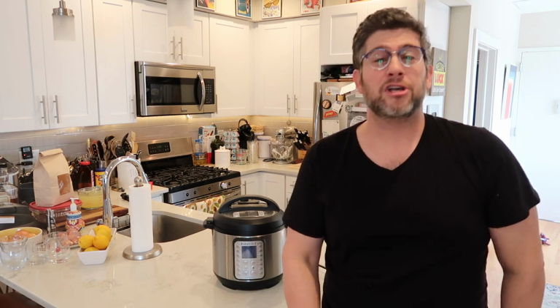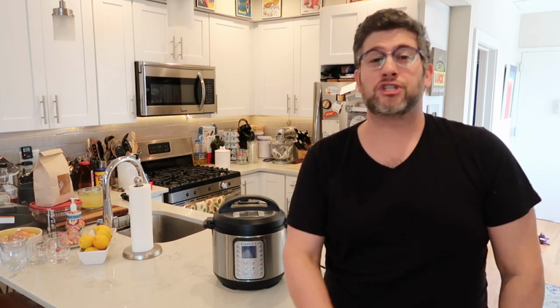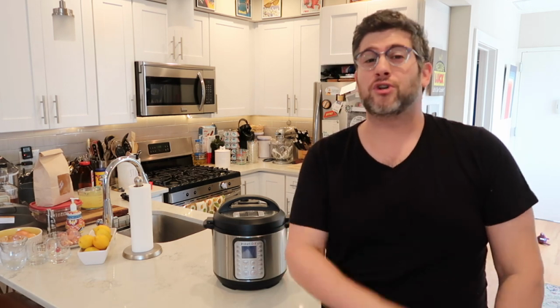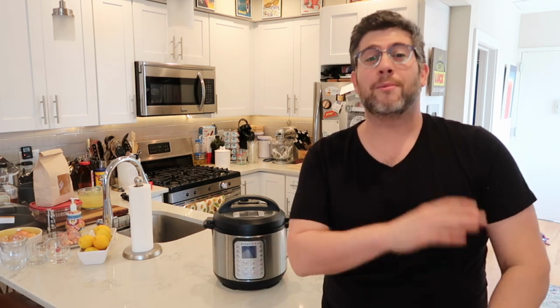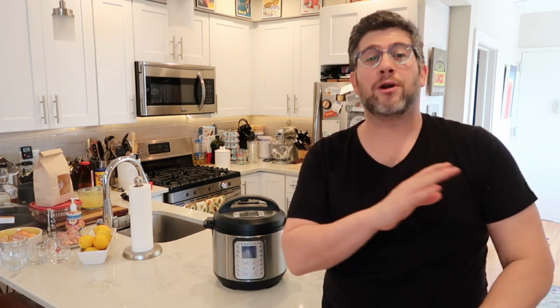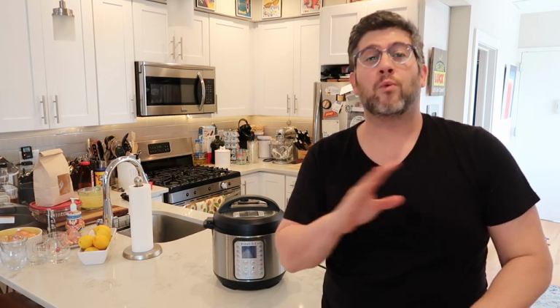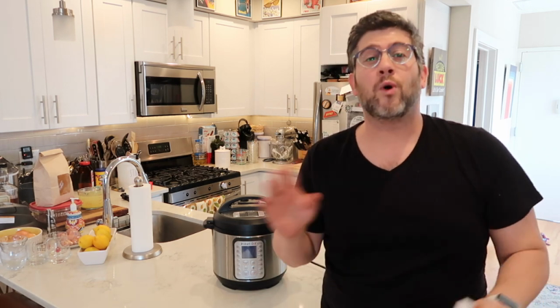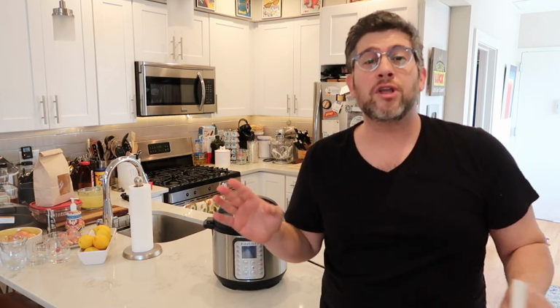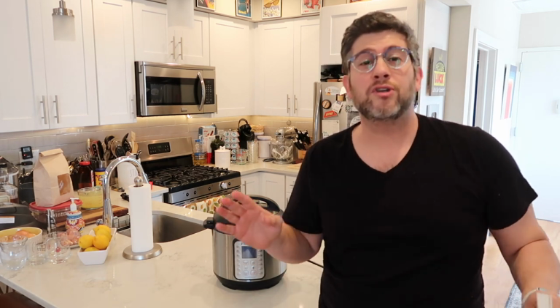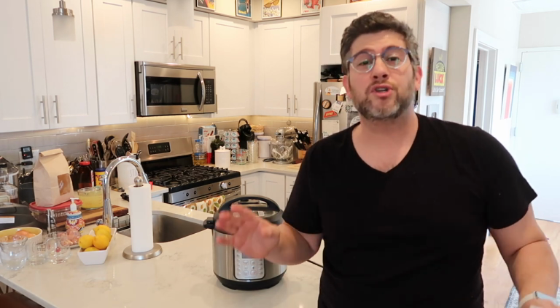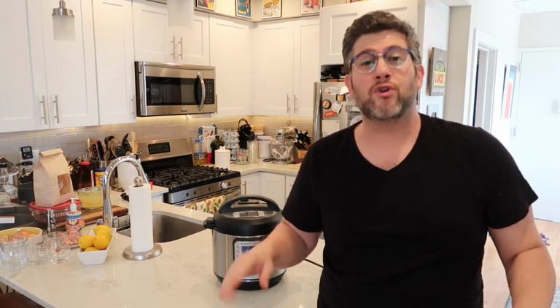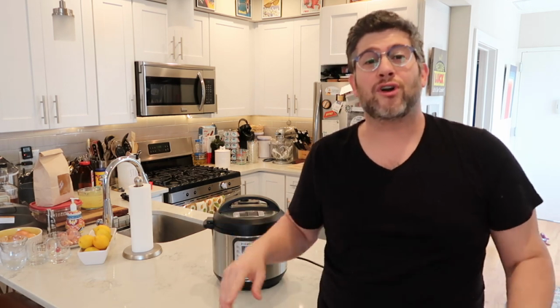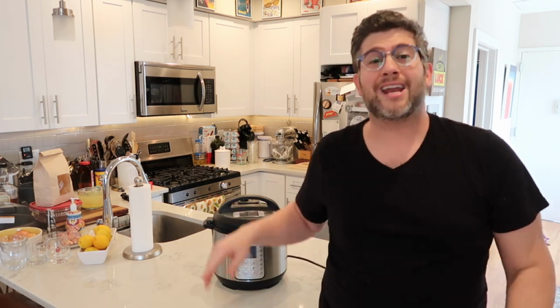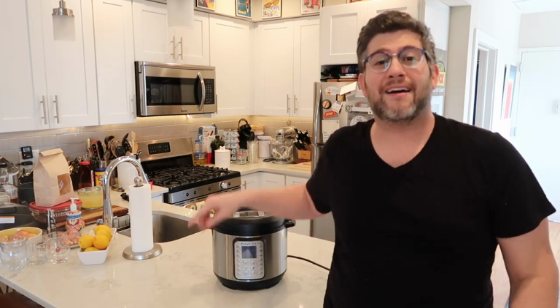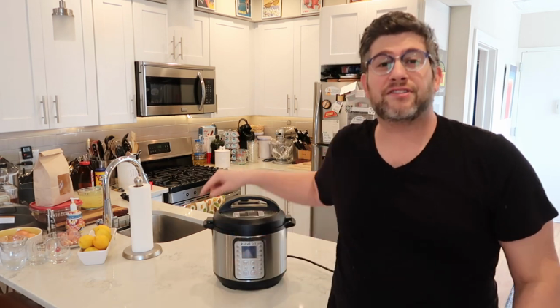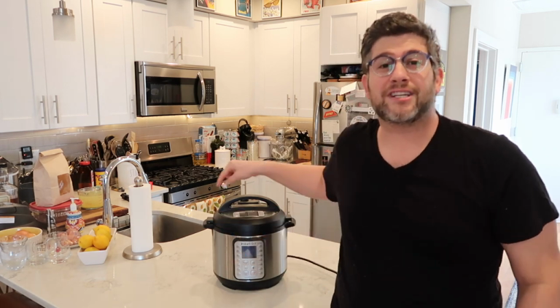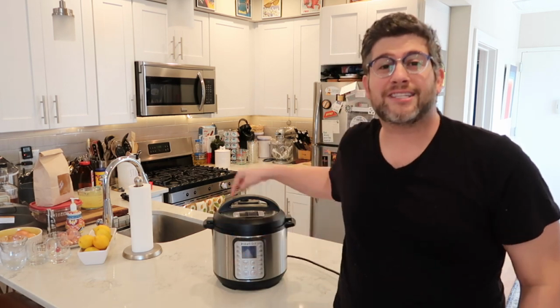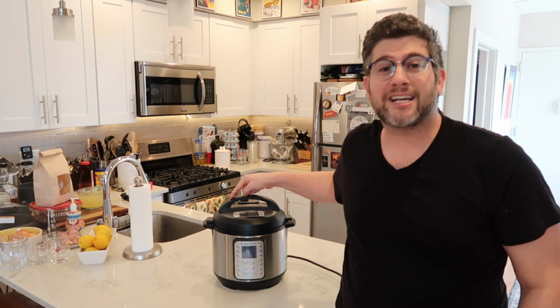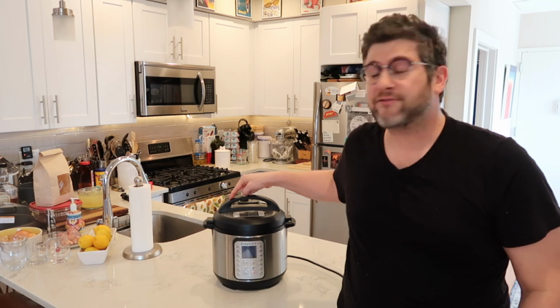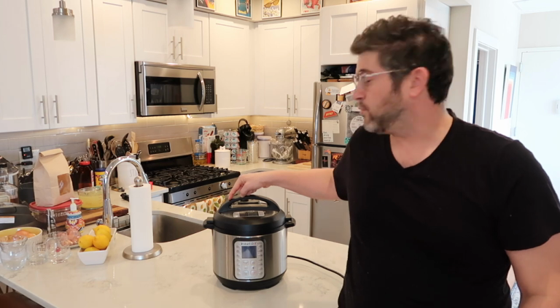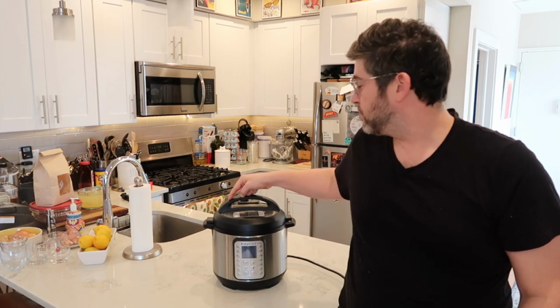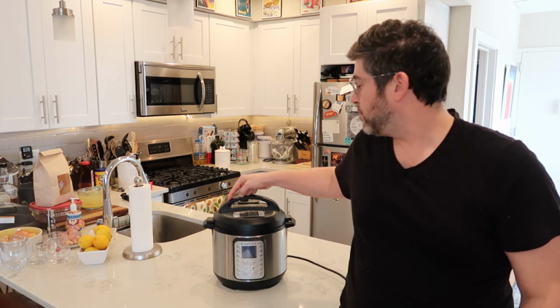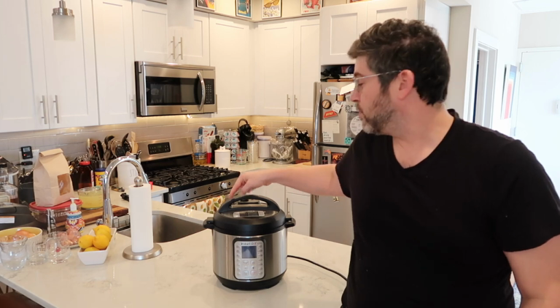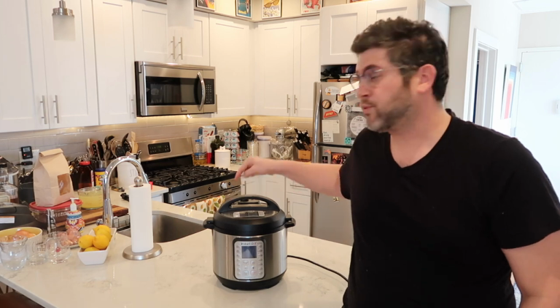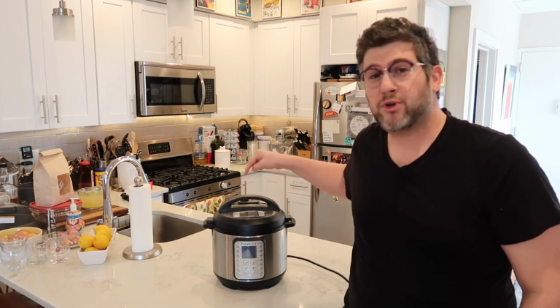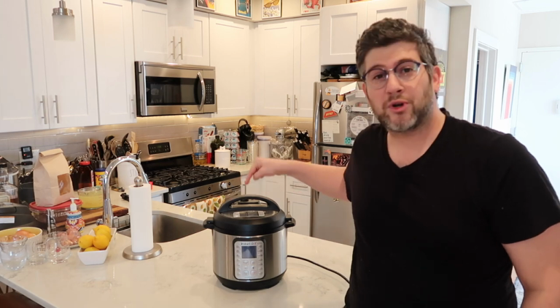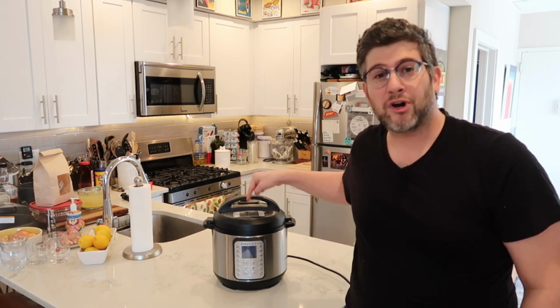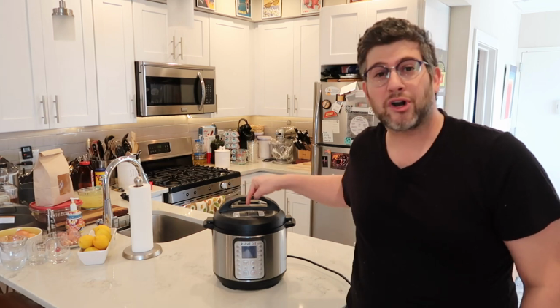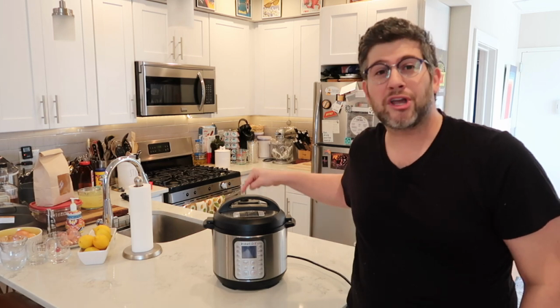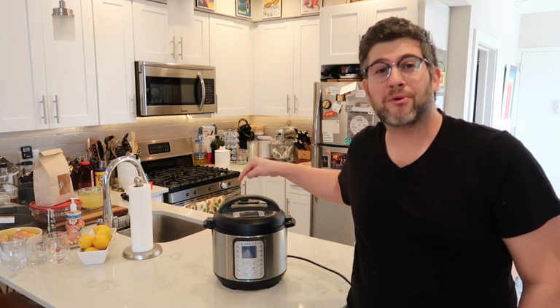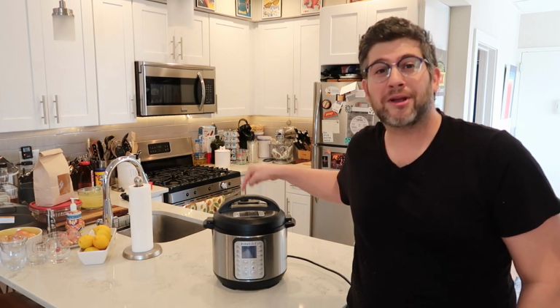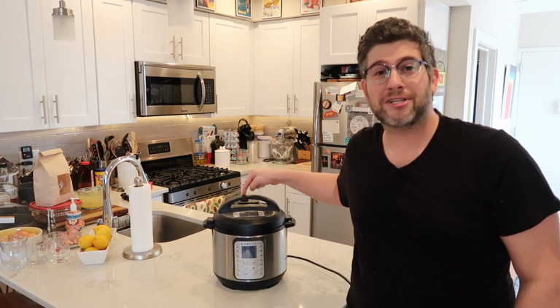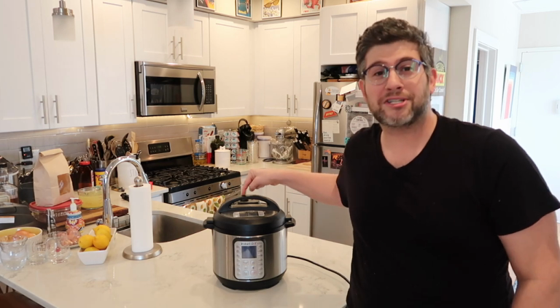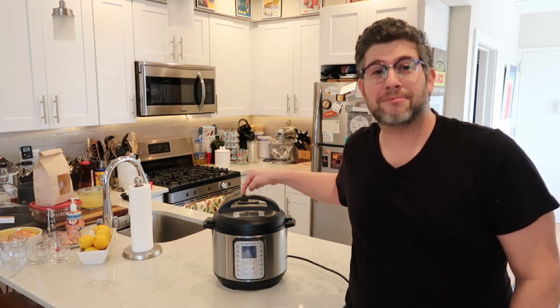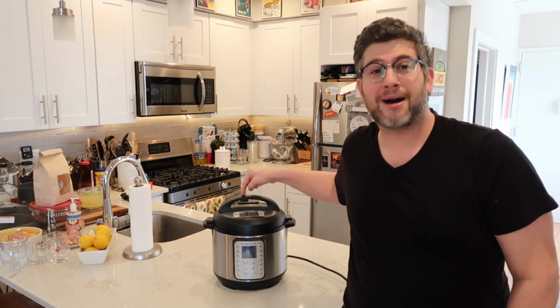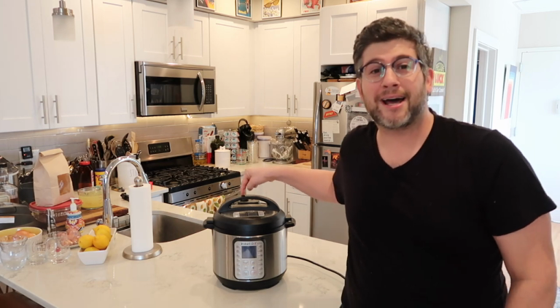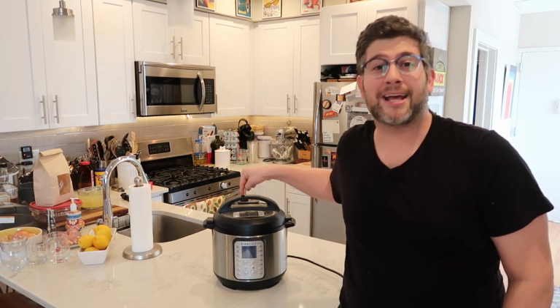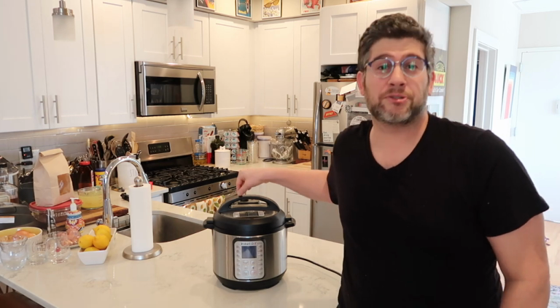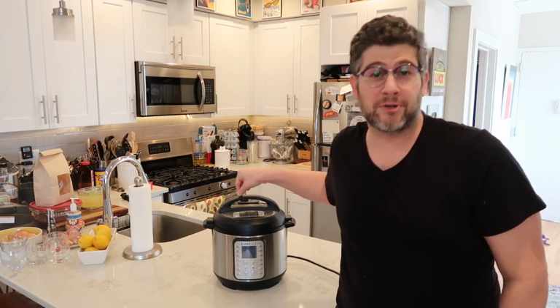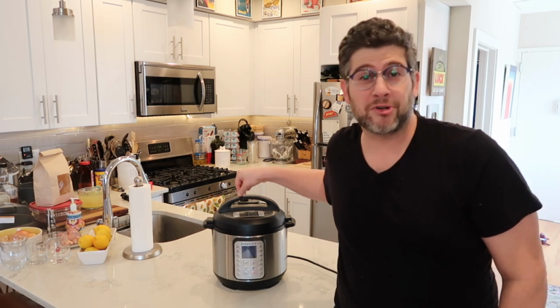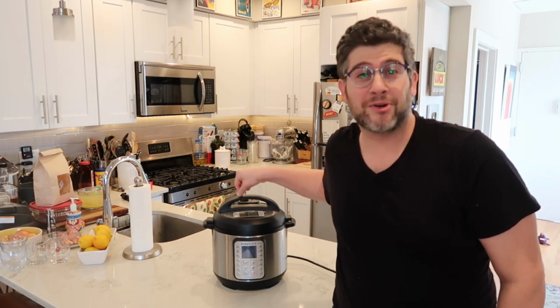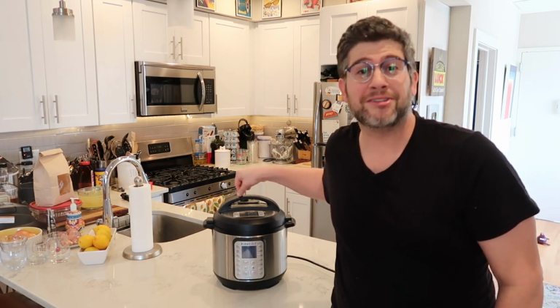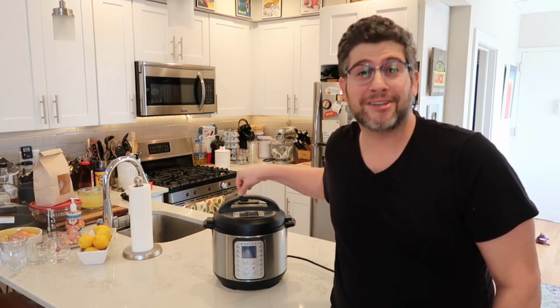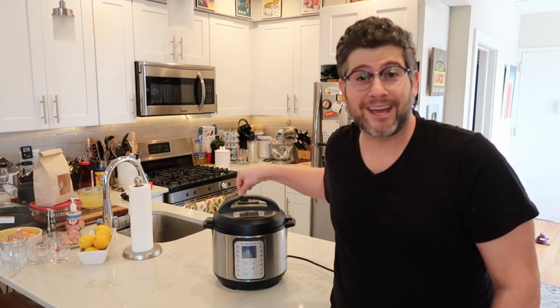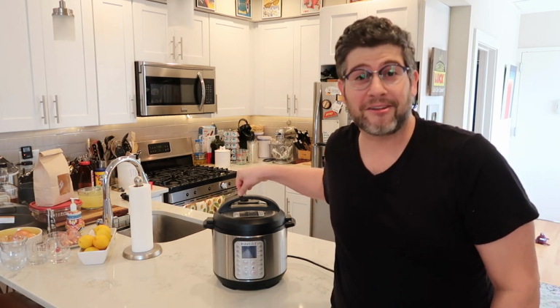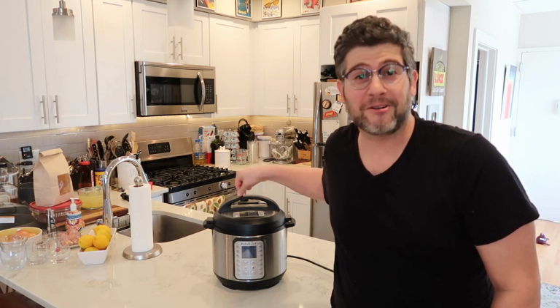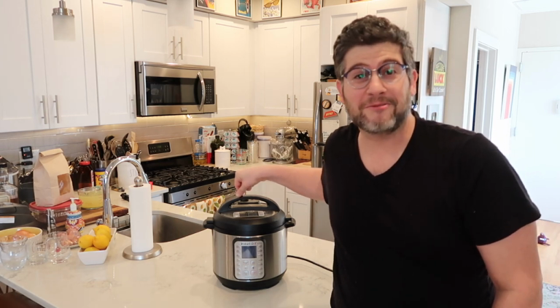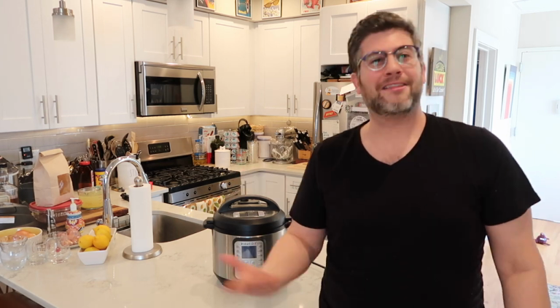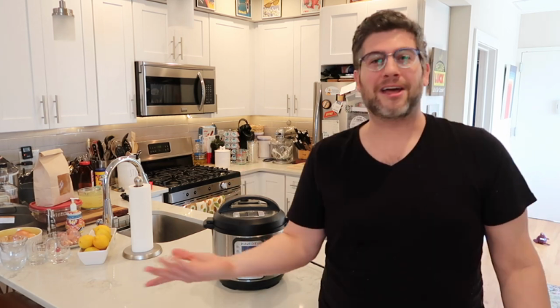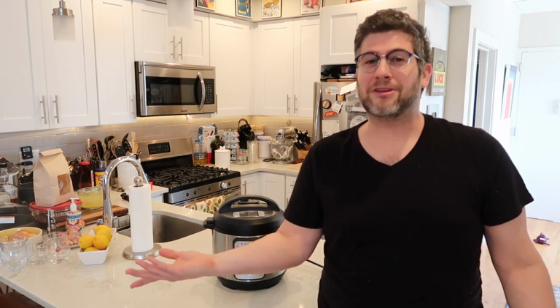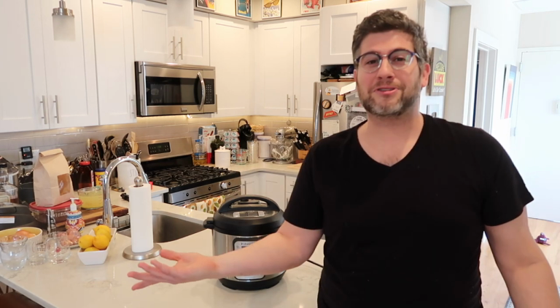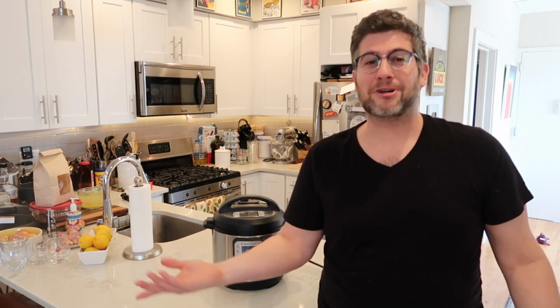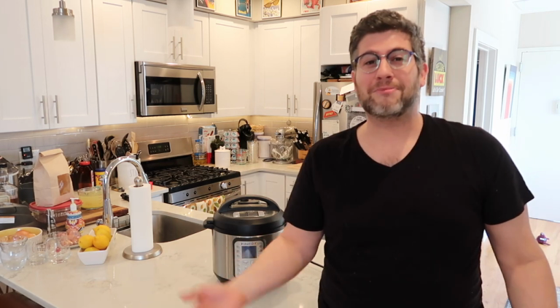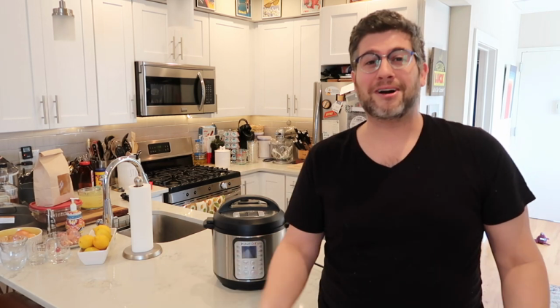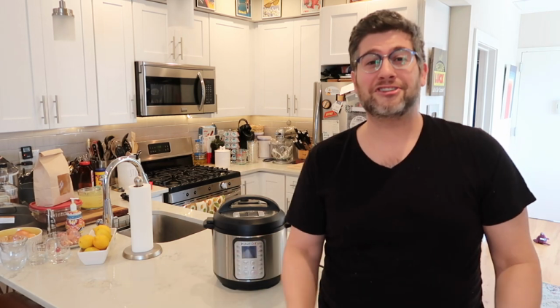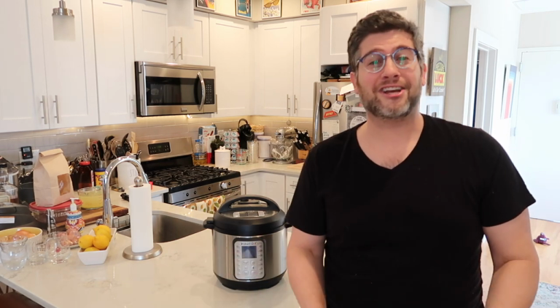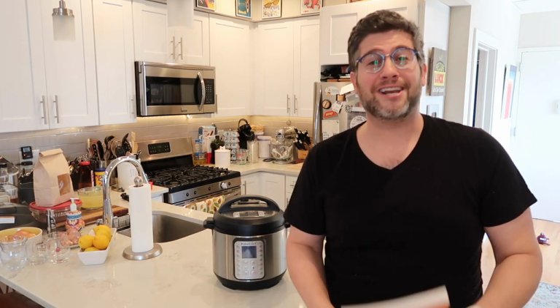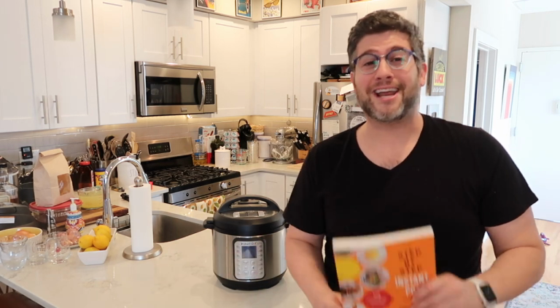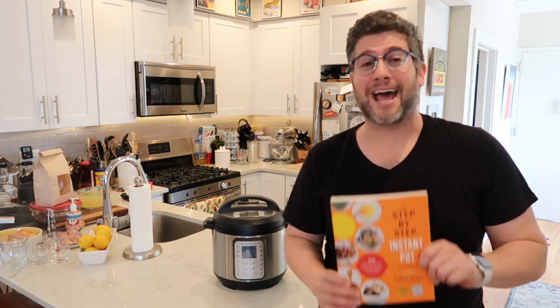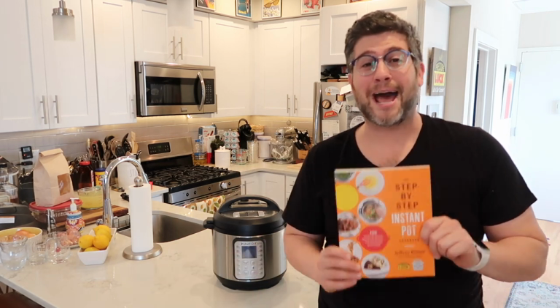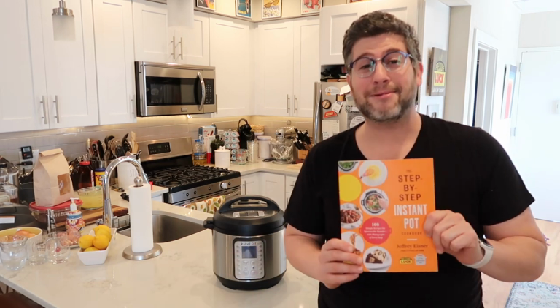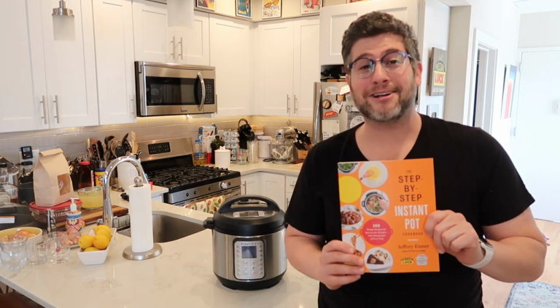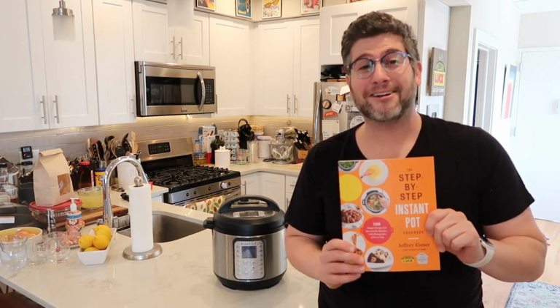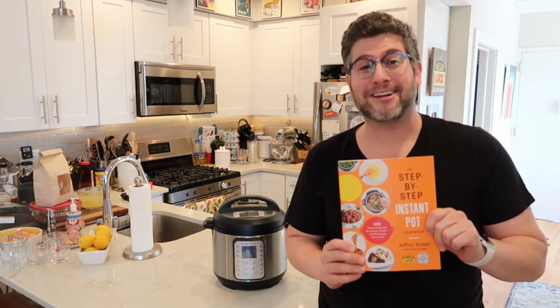No matter what, you're going to have successful results when you cook in your Instant Pot as we do it together. Thank you so much and happy cooking.